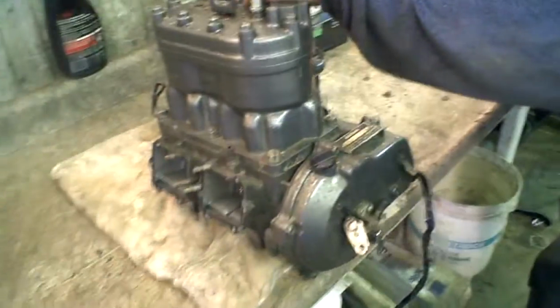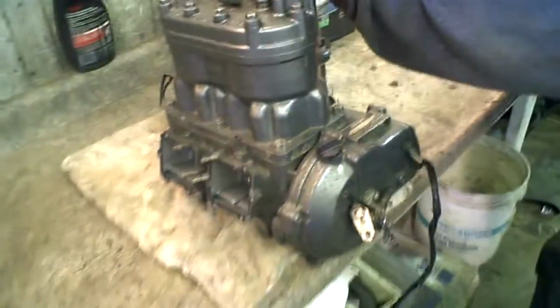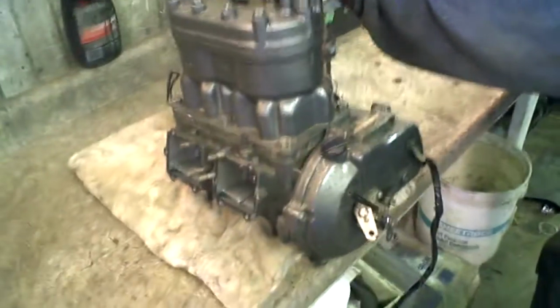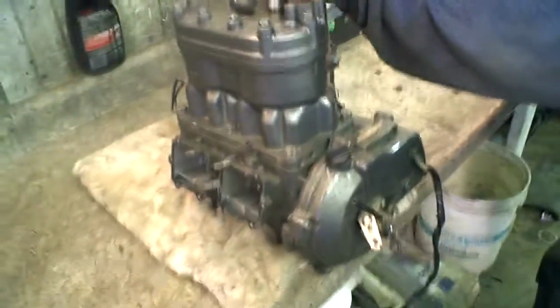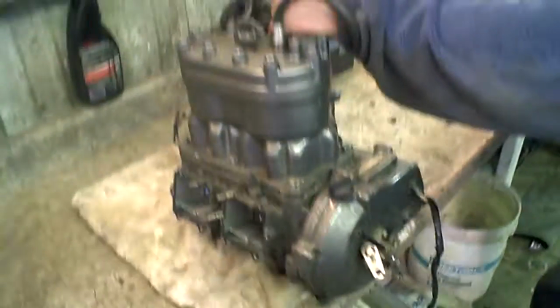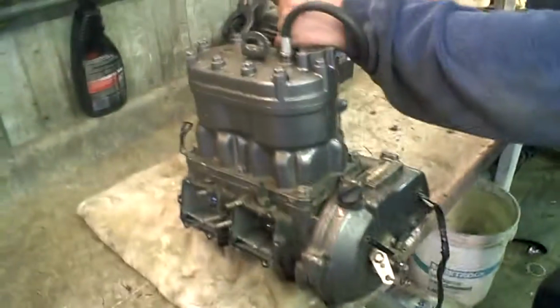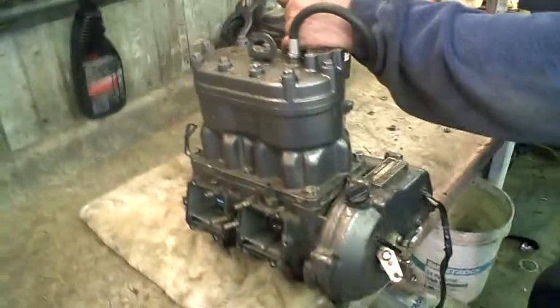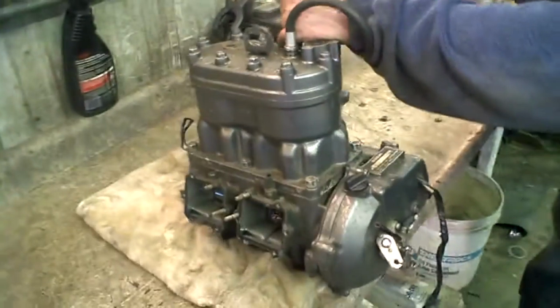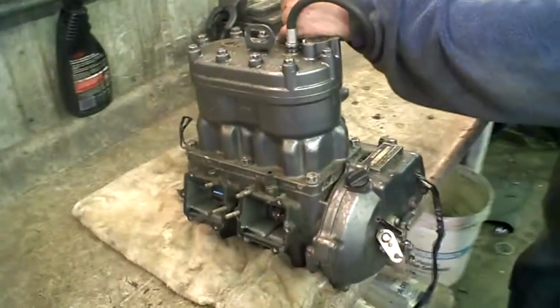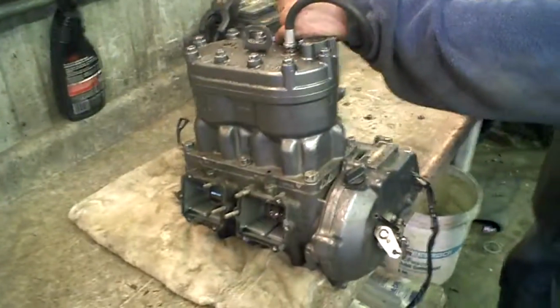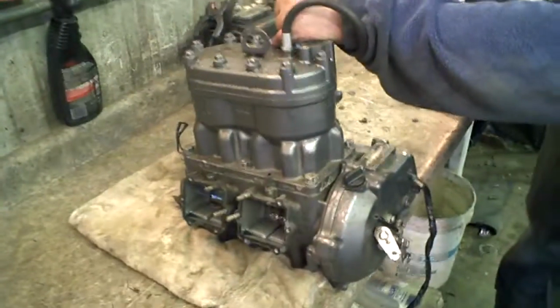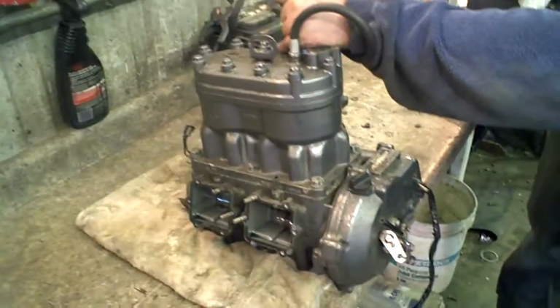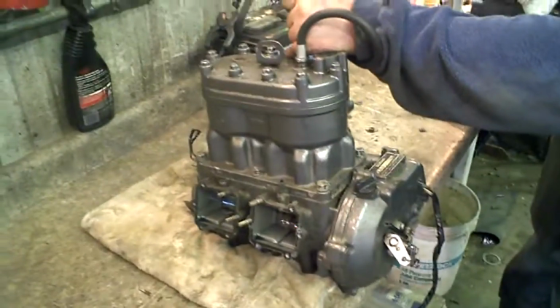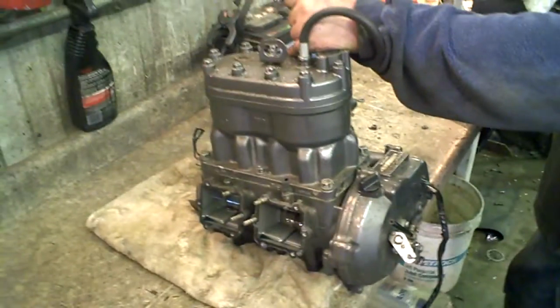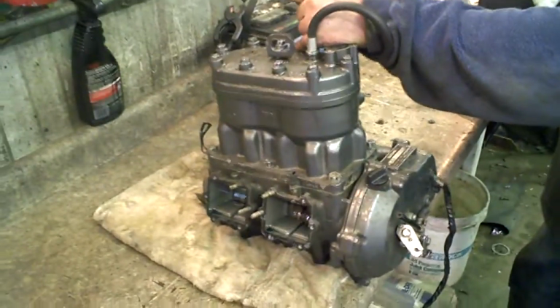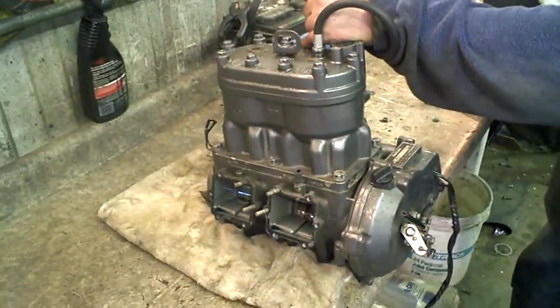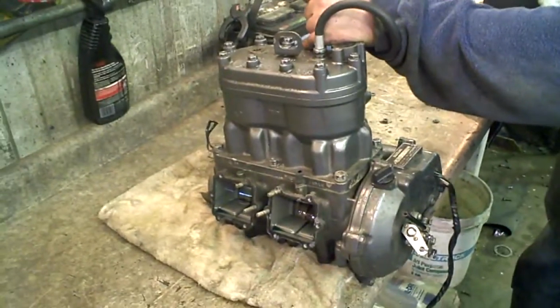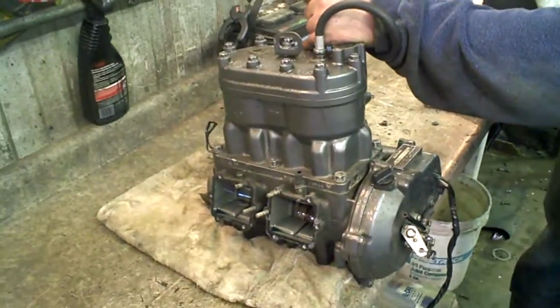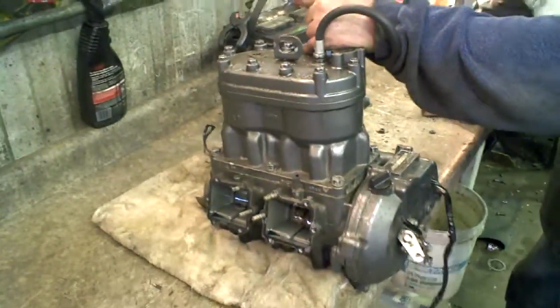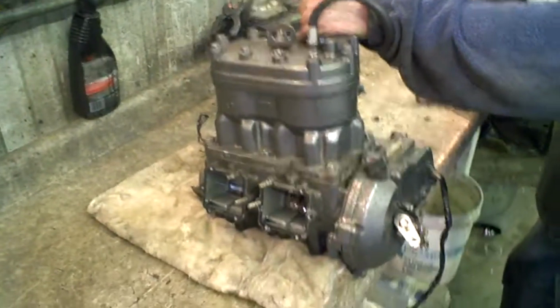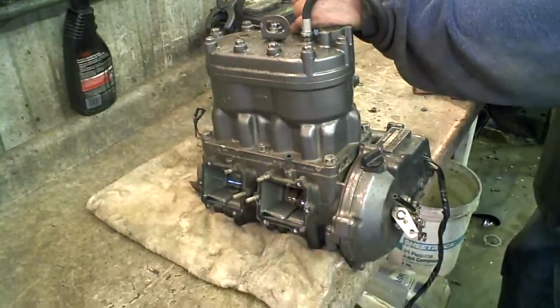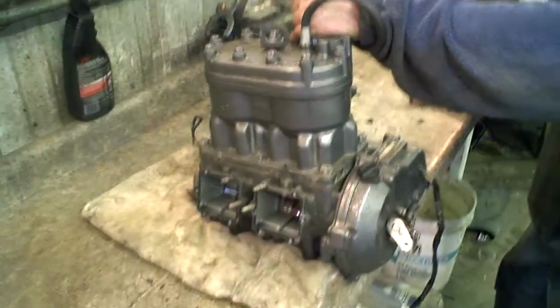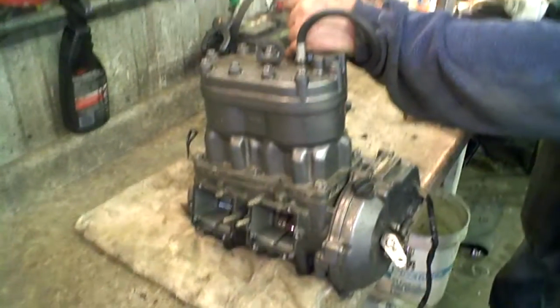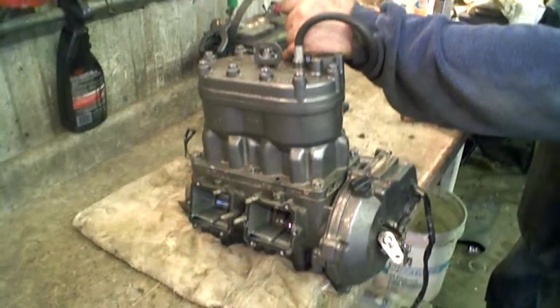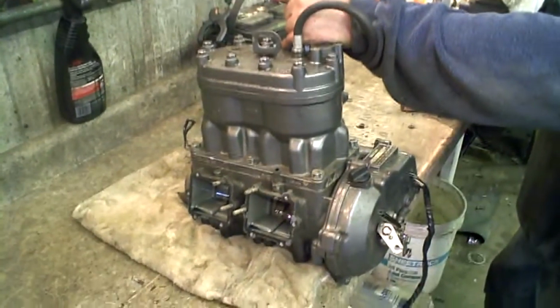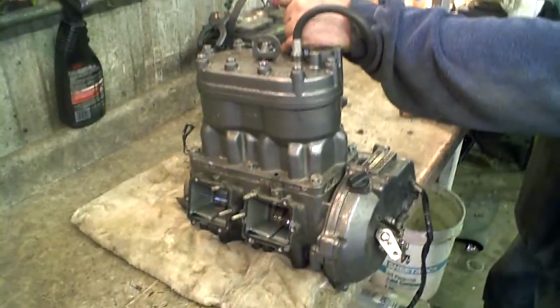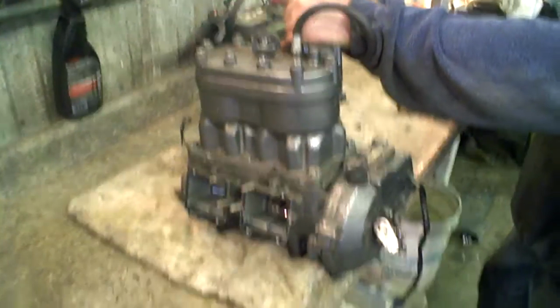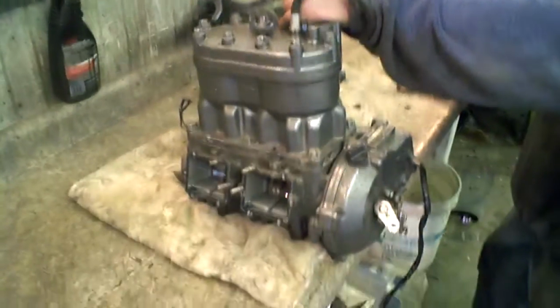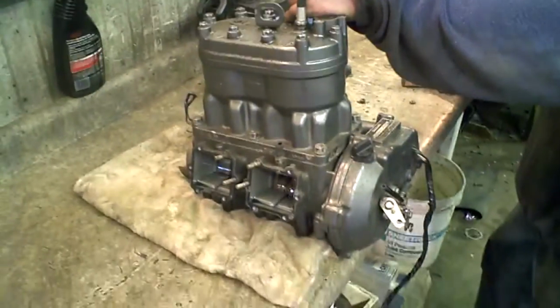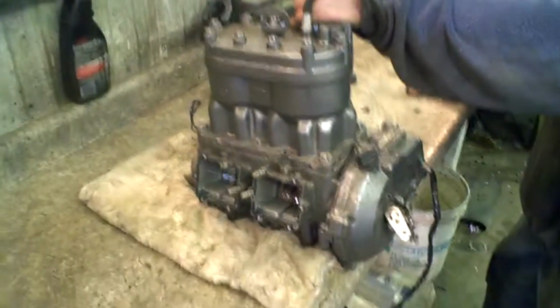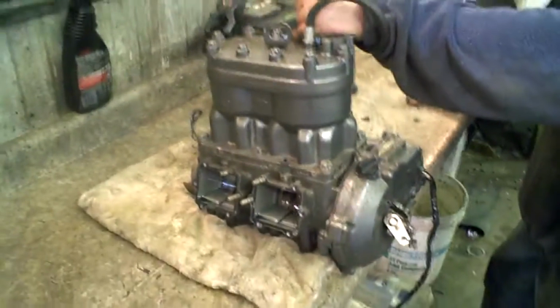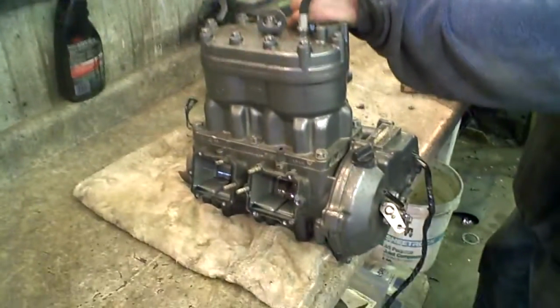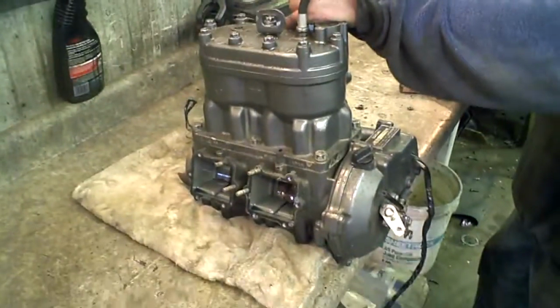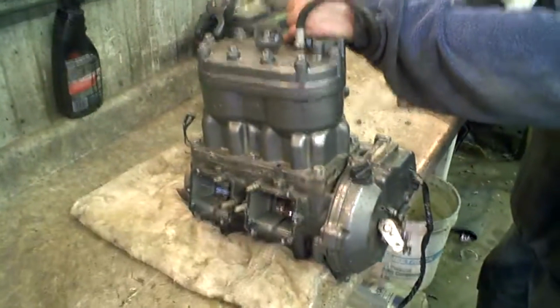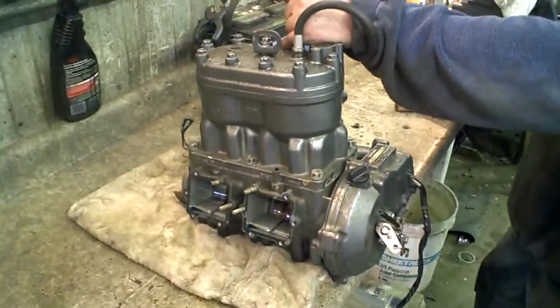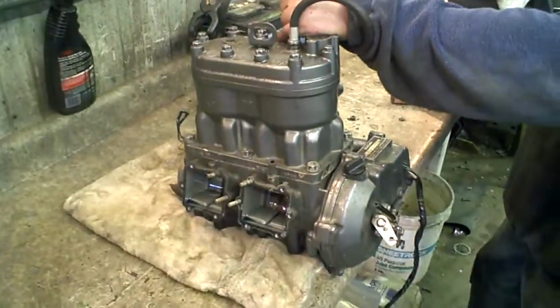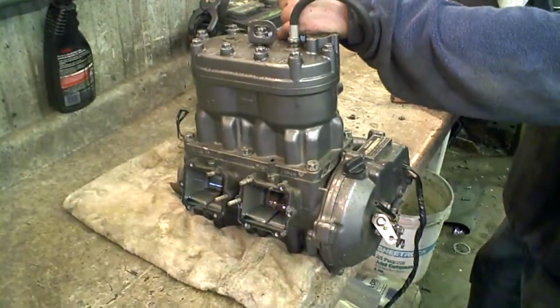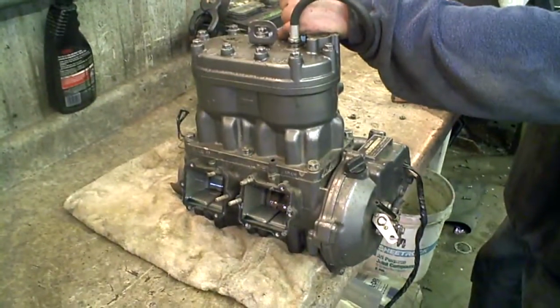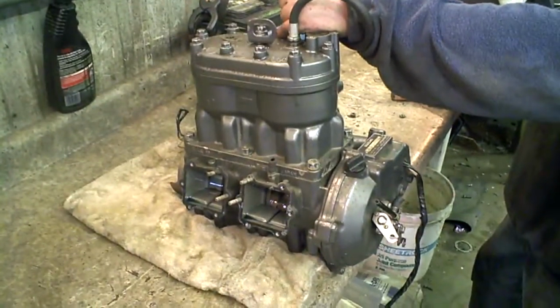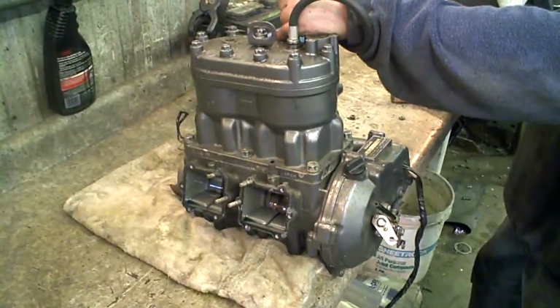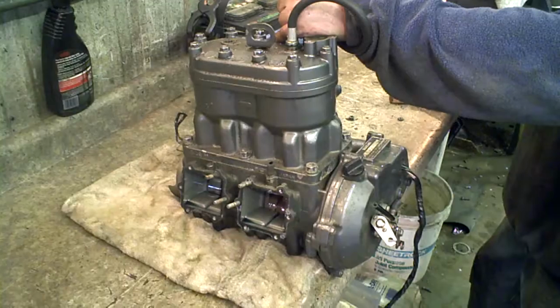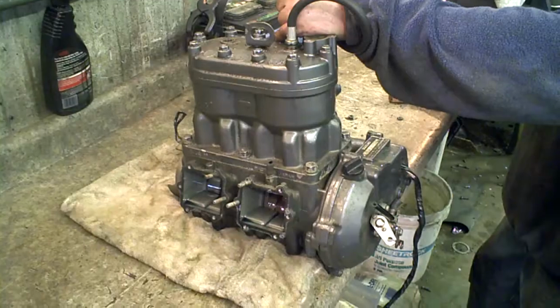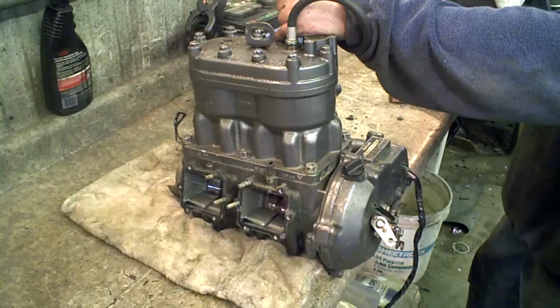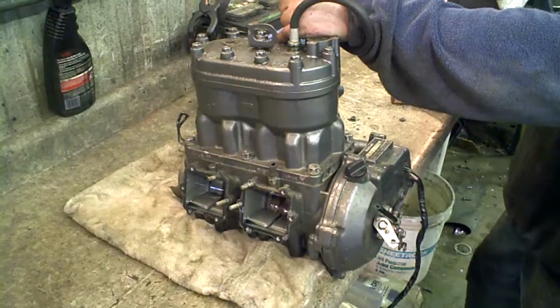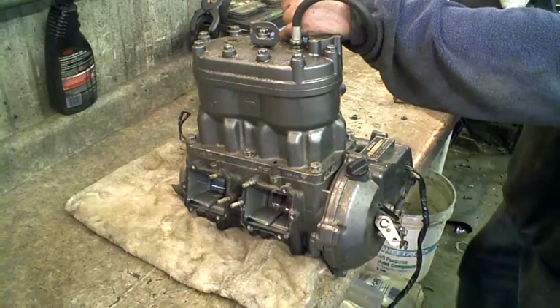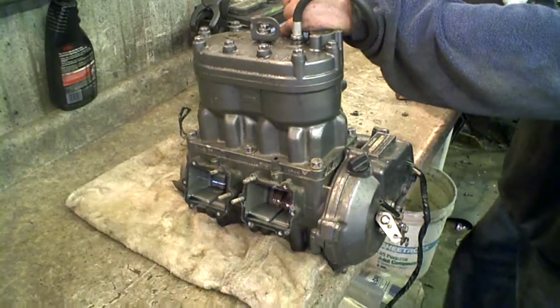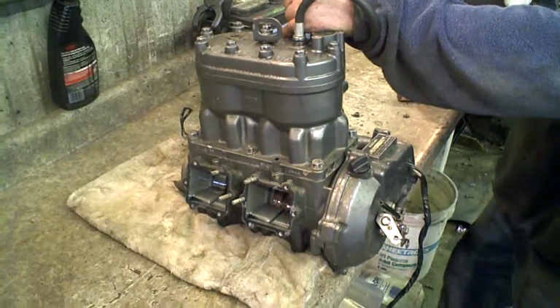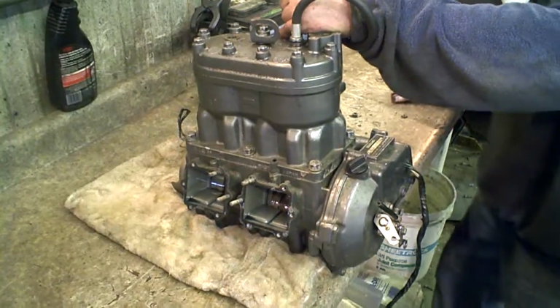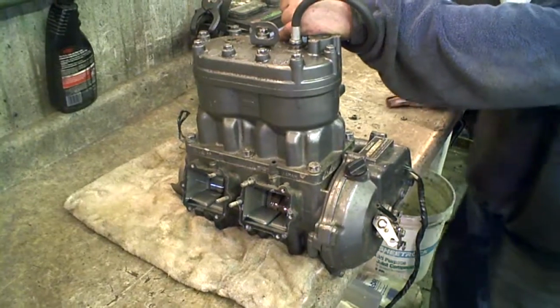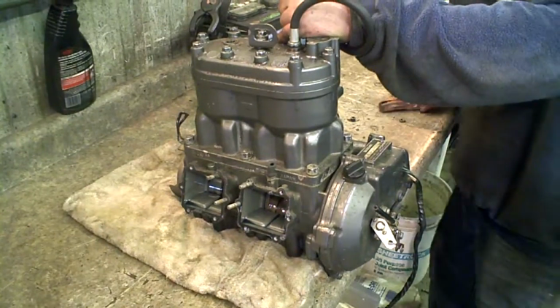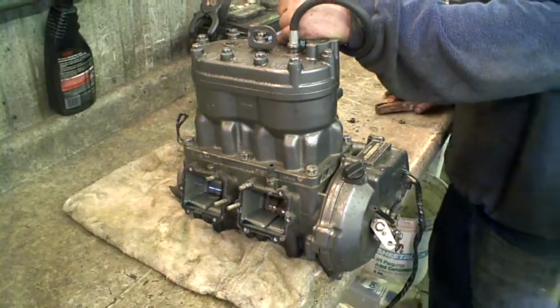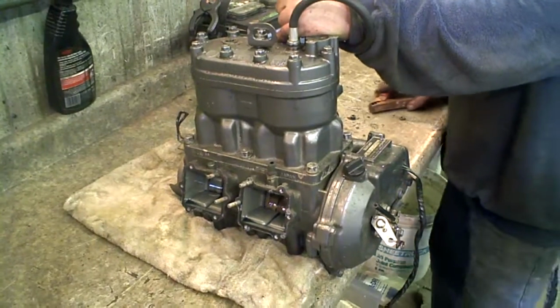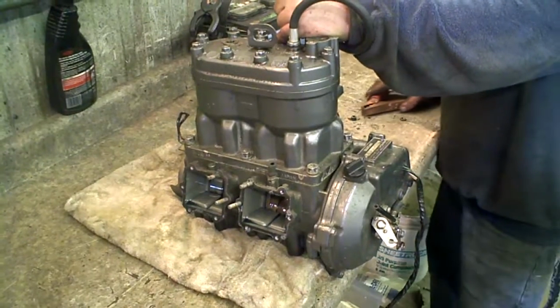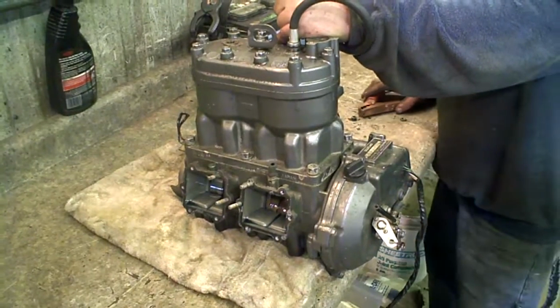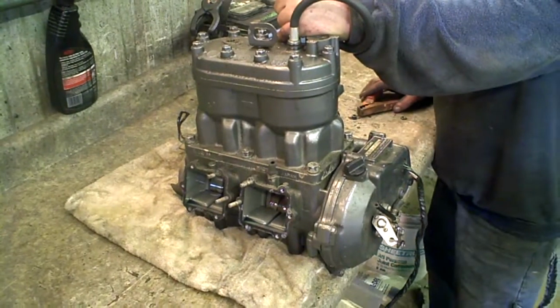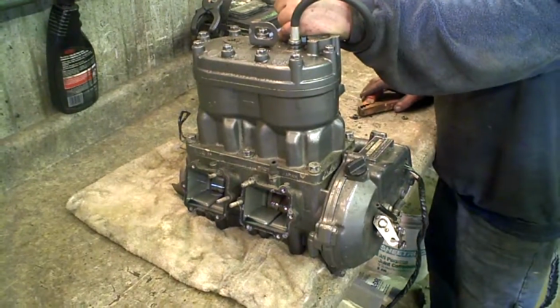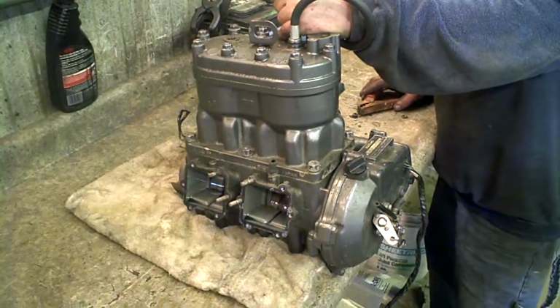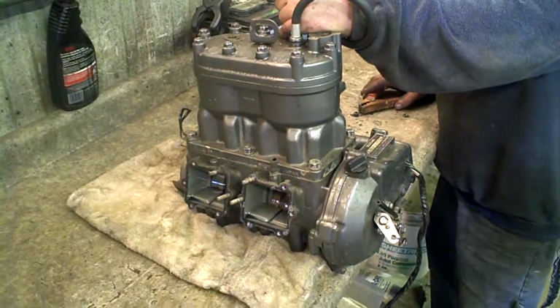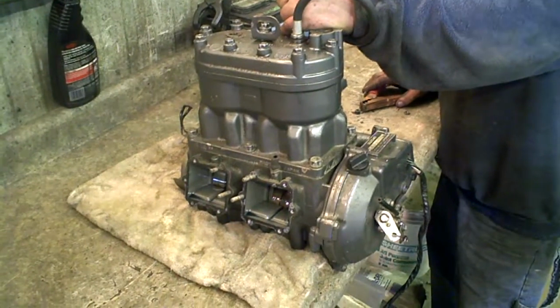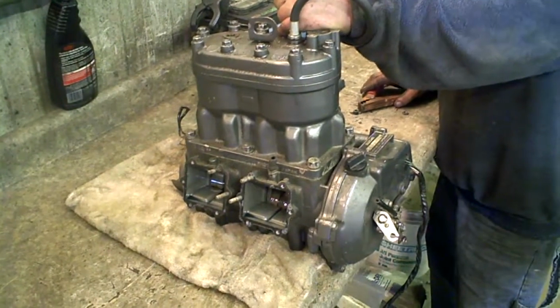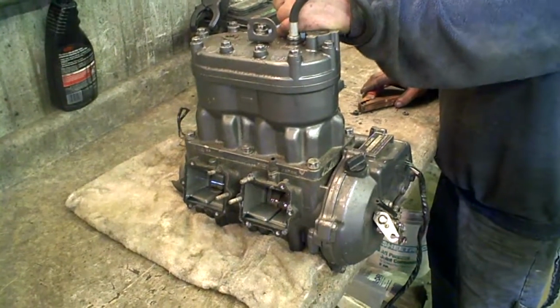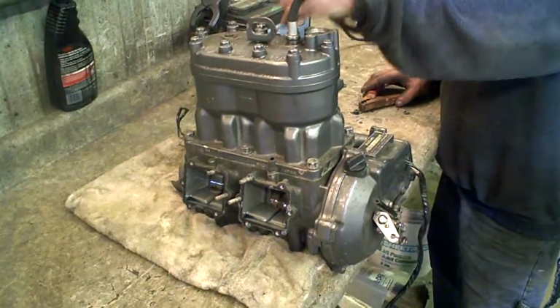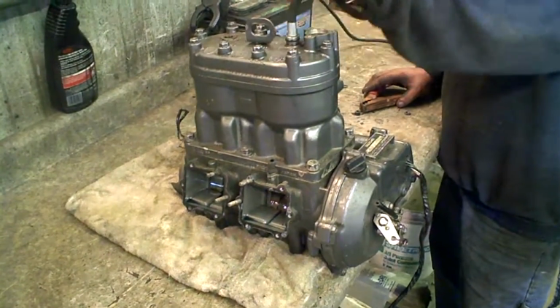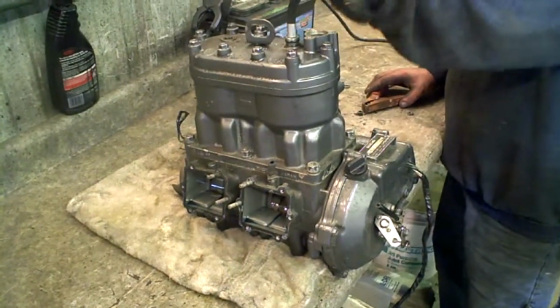Lot number 1305A. Here we've got a '93 Tiger Shark 644 engine. We're going to do a compression test.